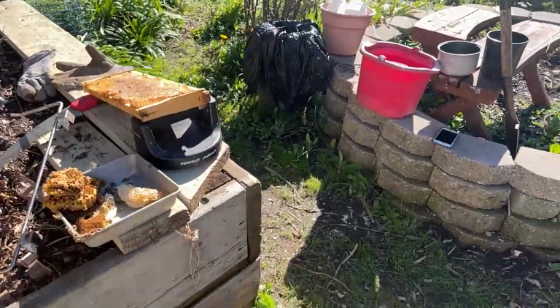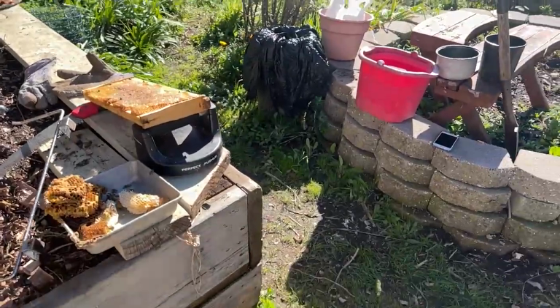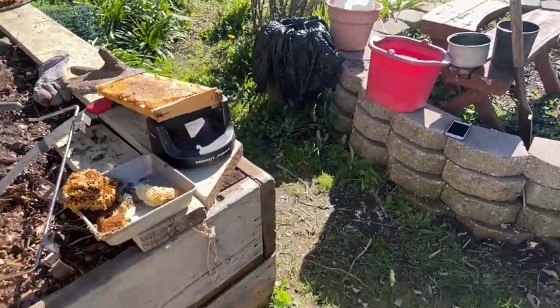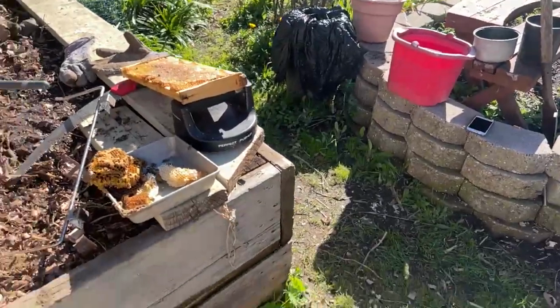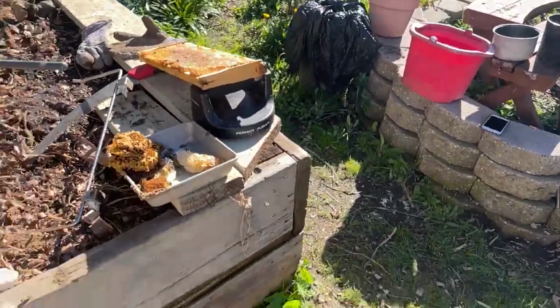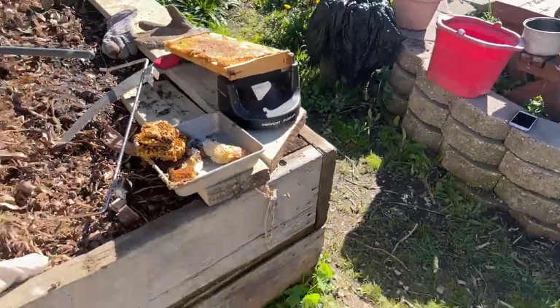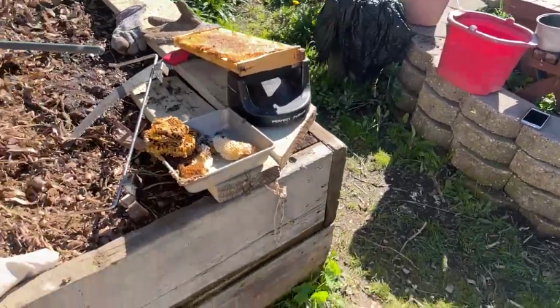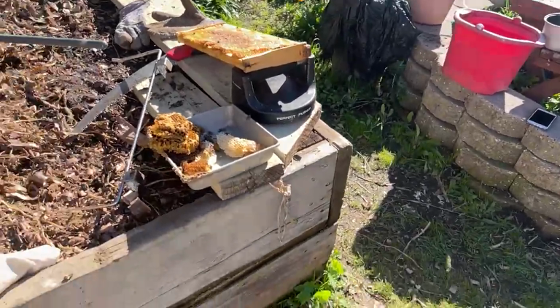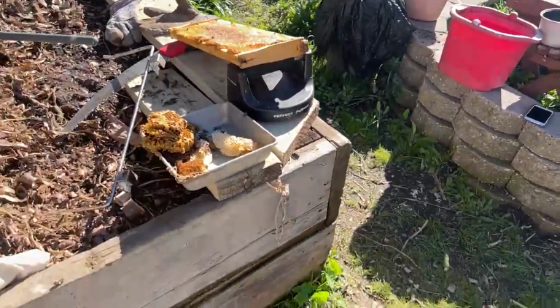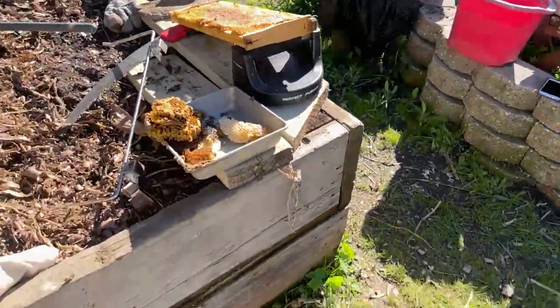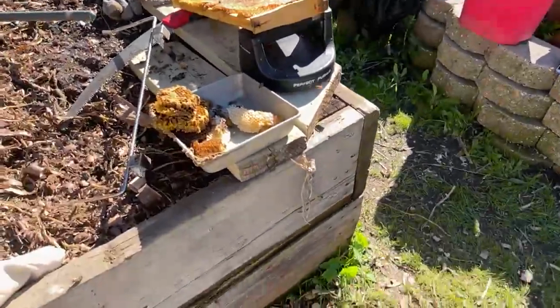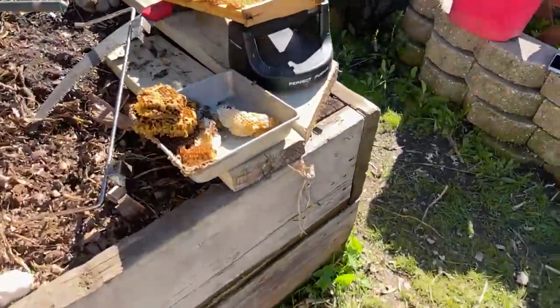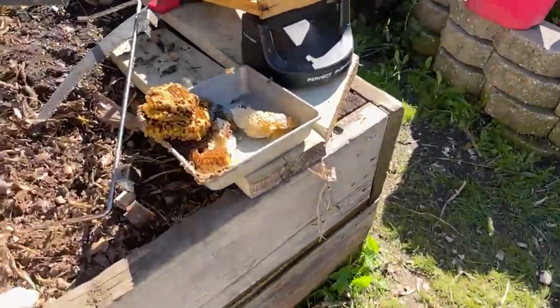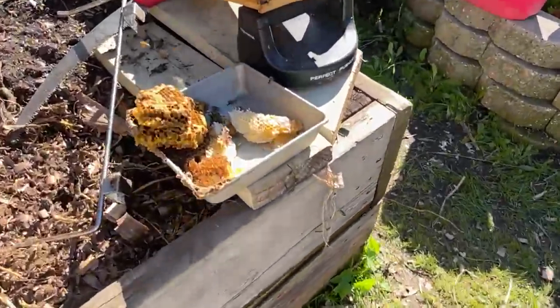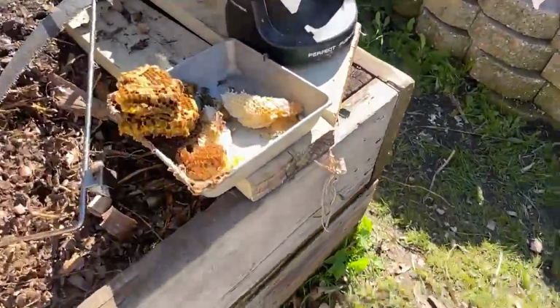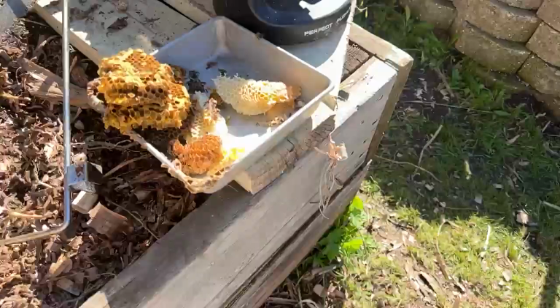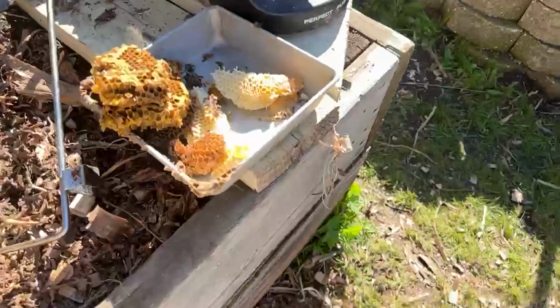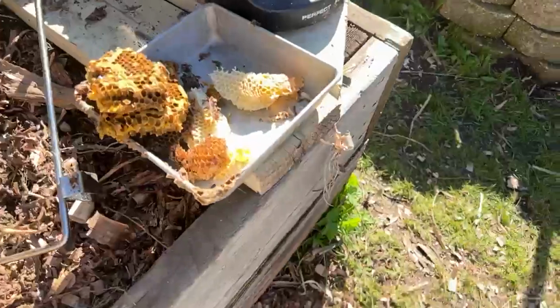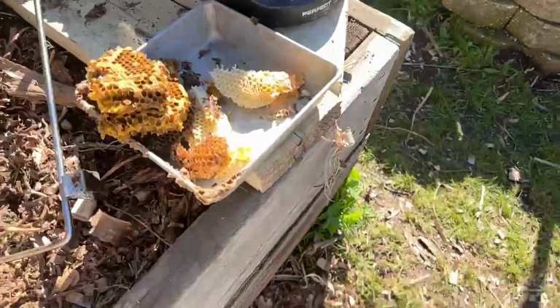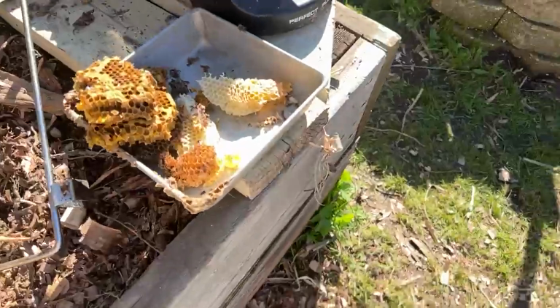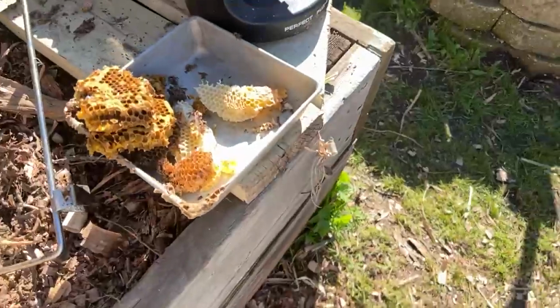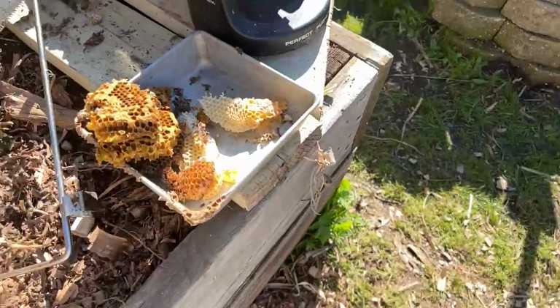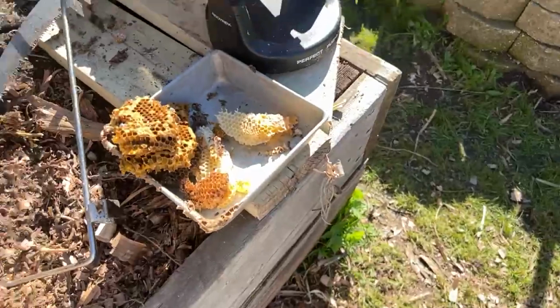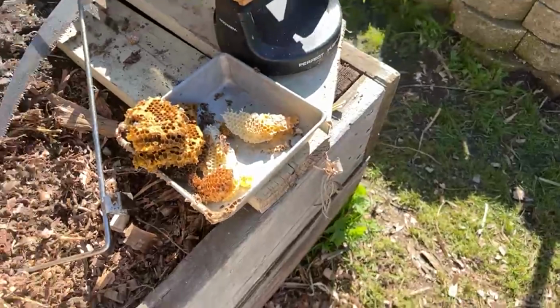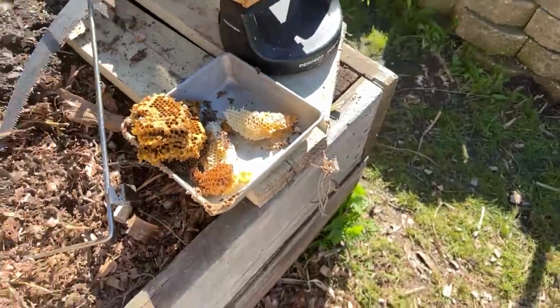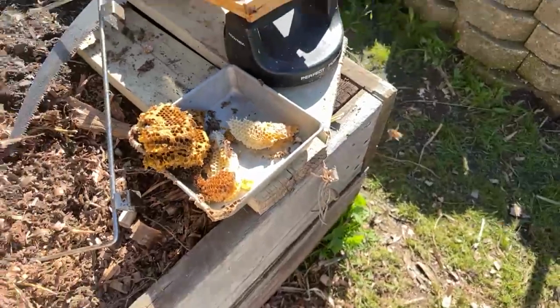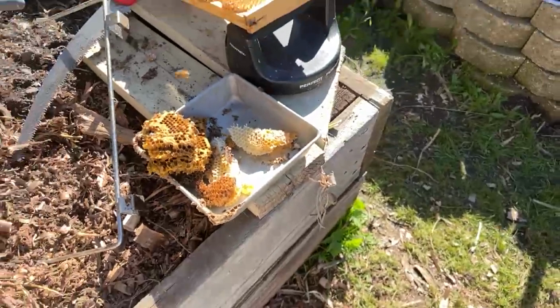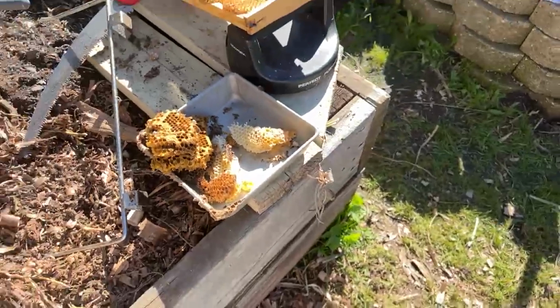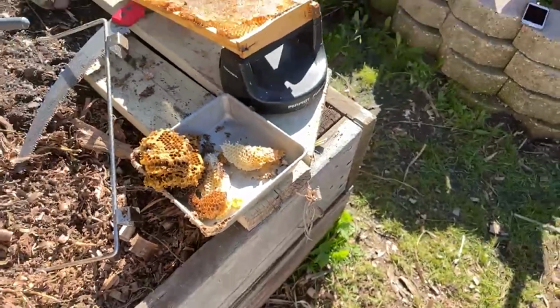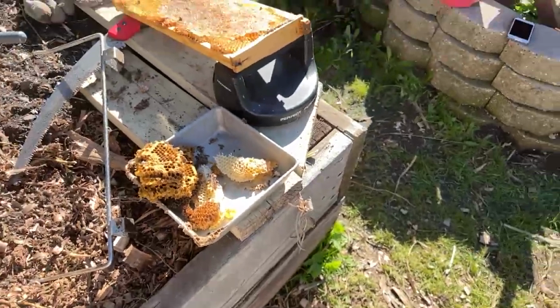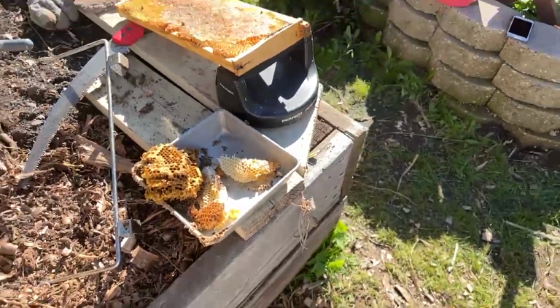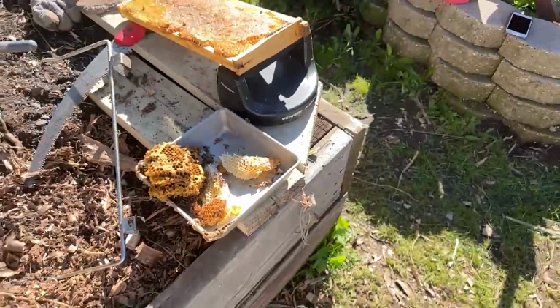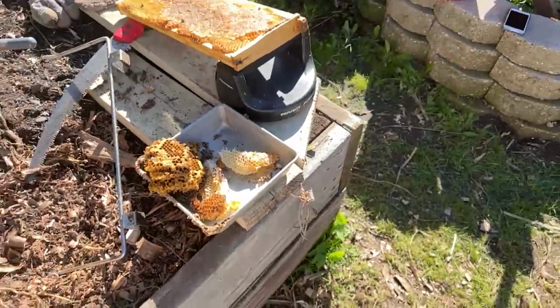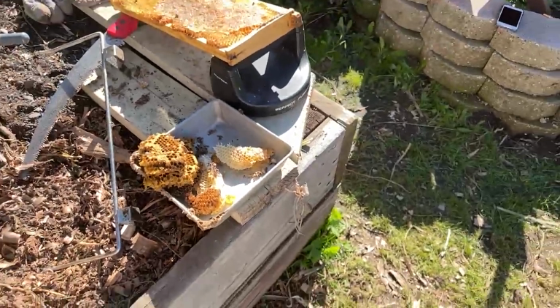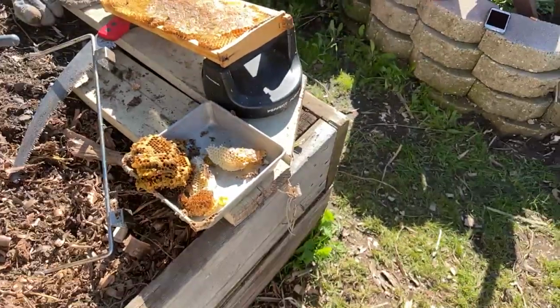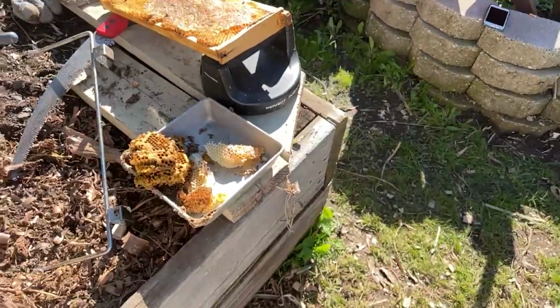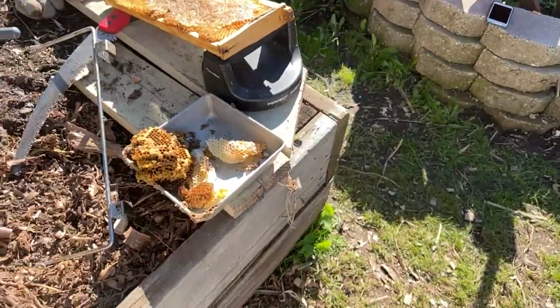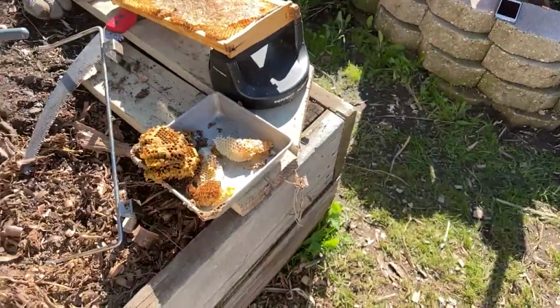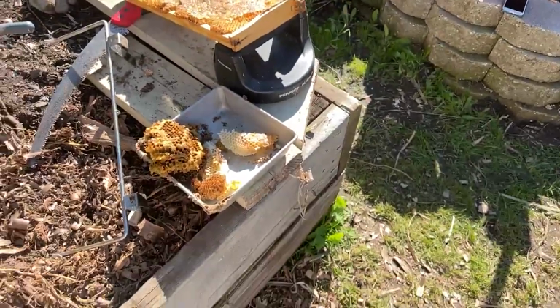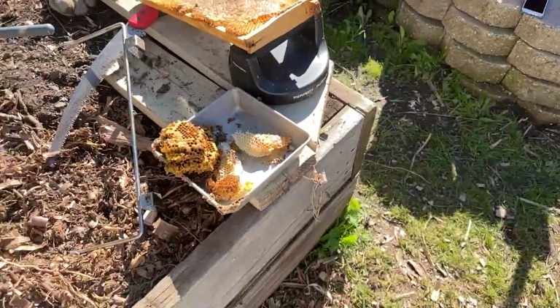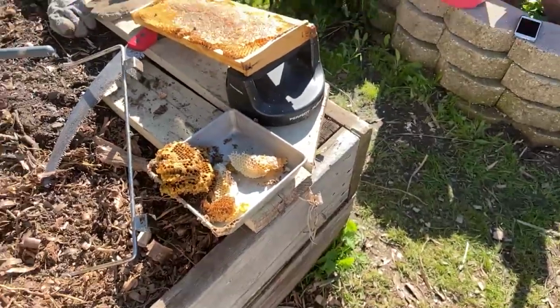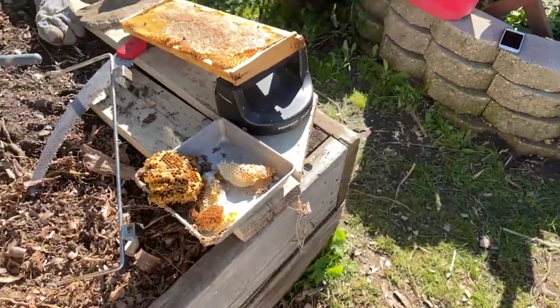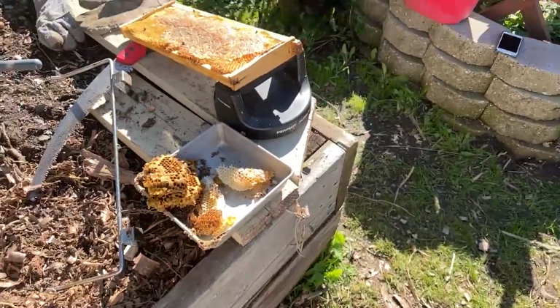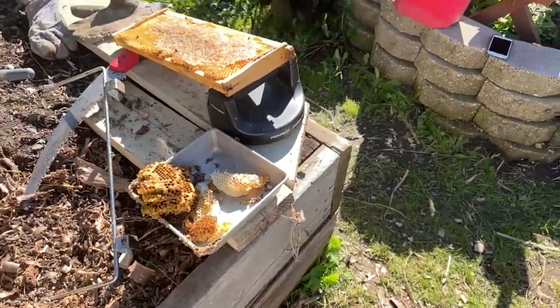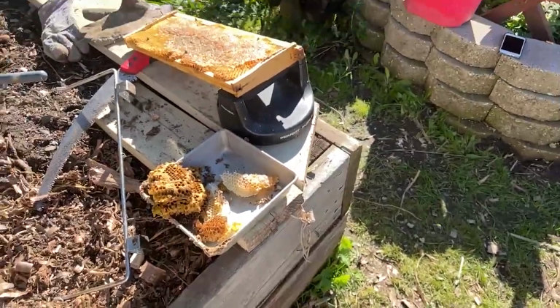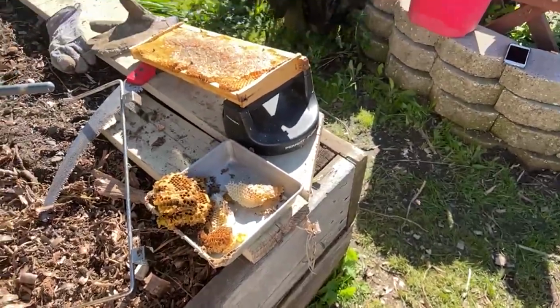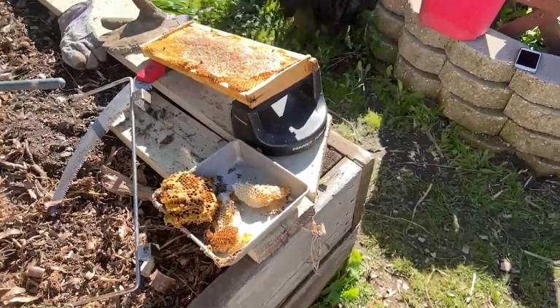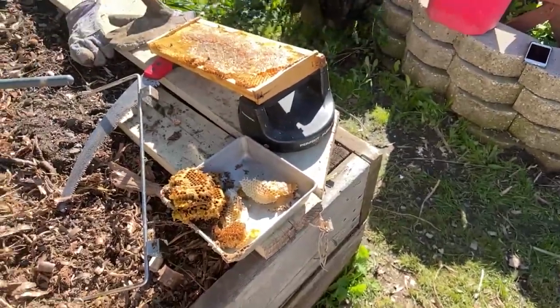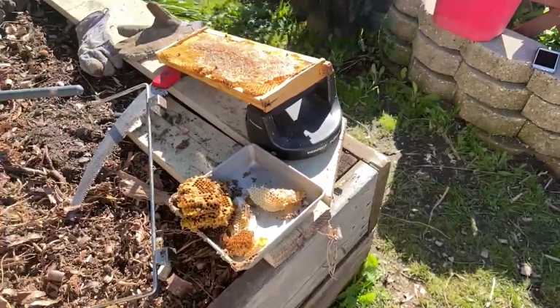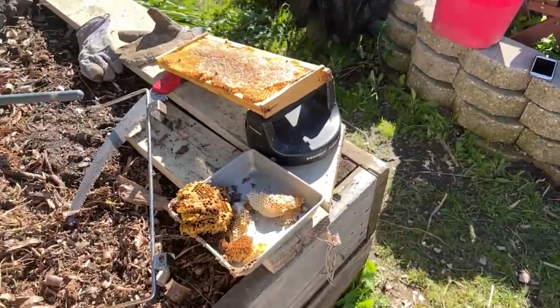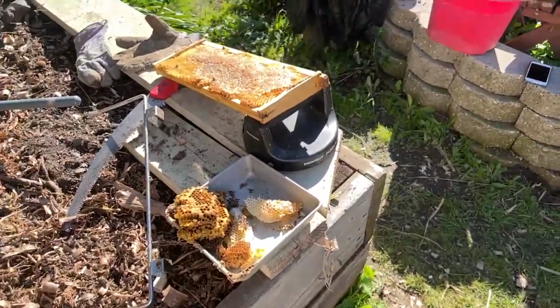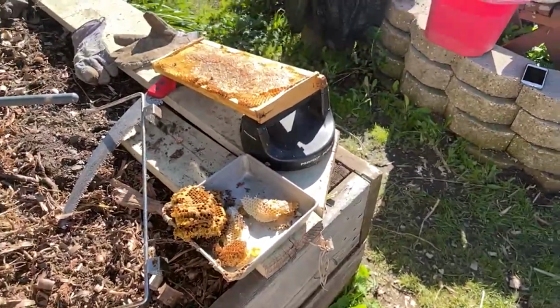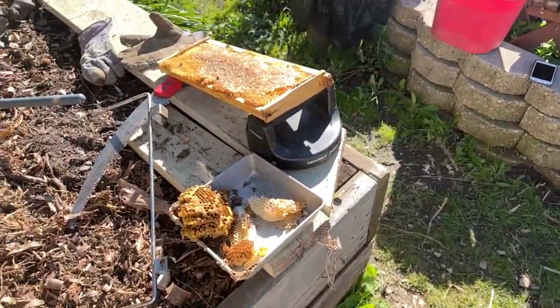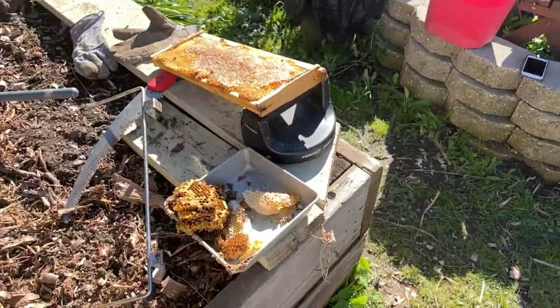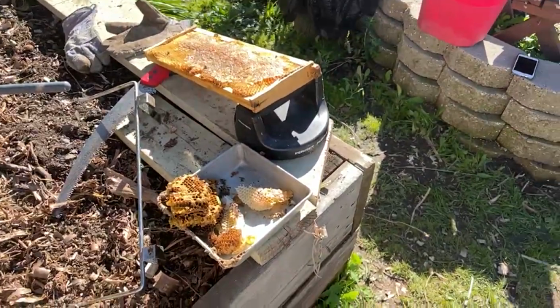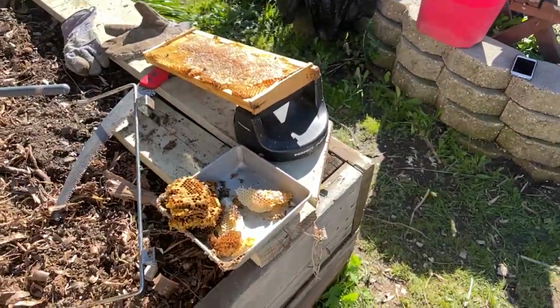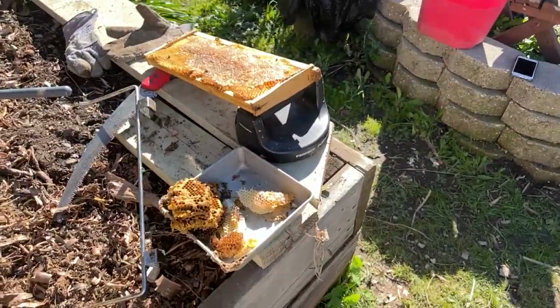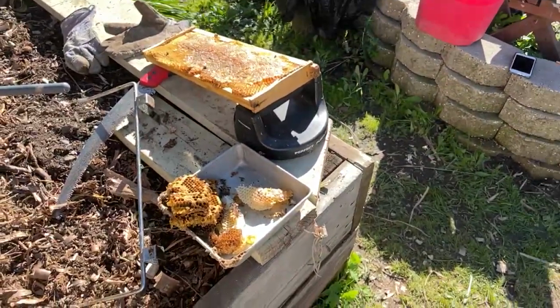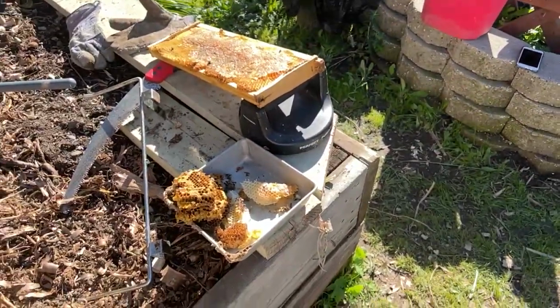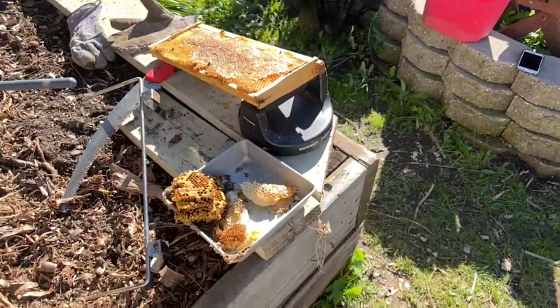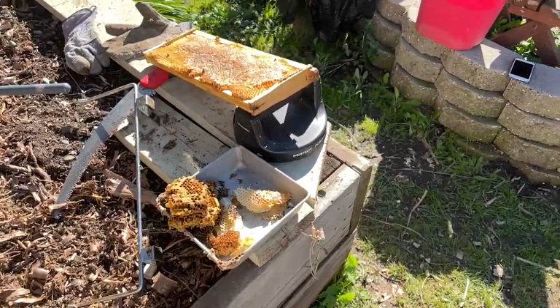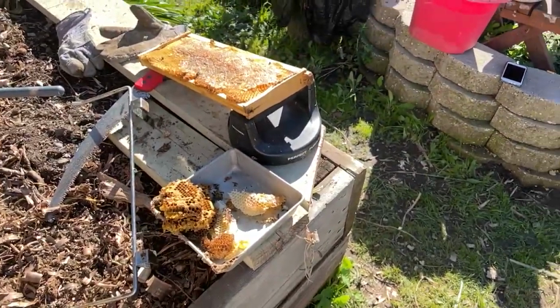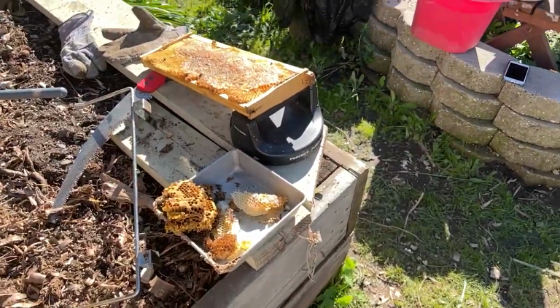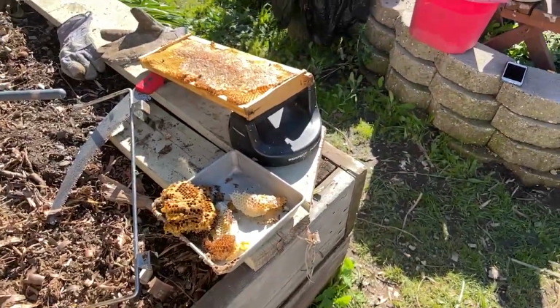I'm going to give this brood... I guess there's no sound, I'll try it again. So I'm going to end the stream for now.